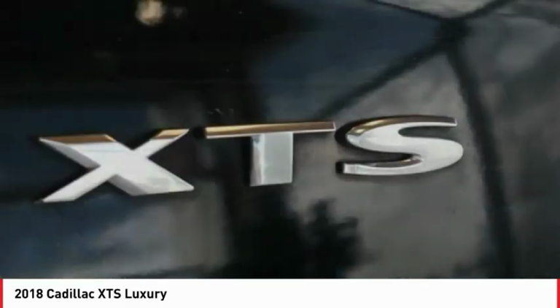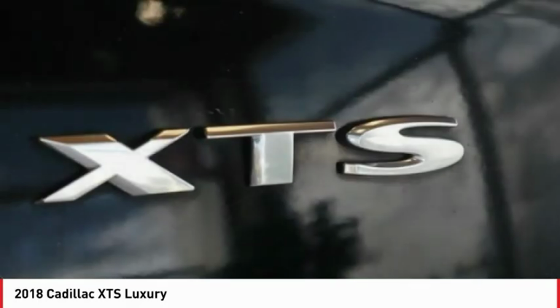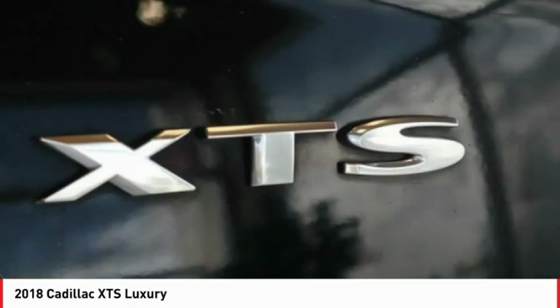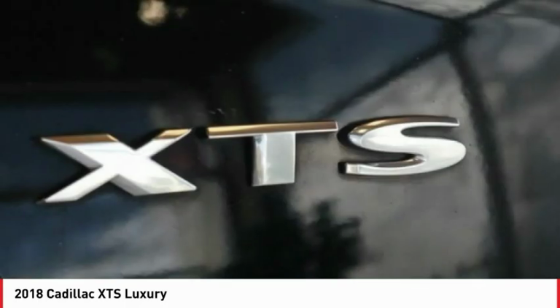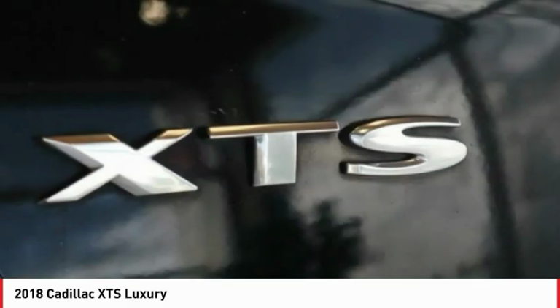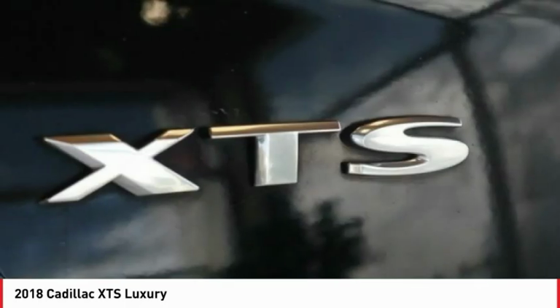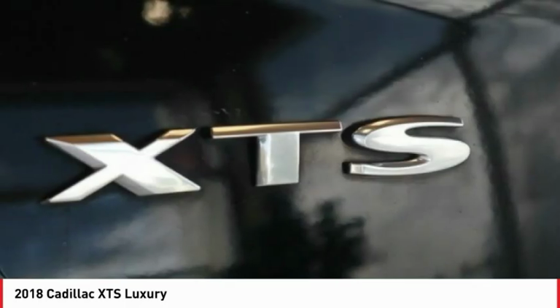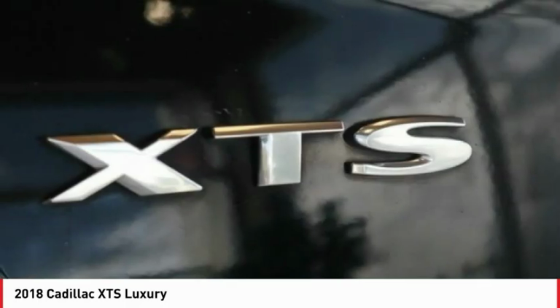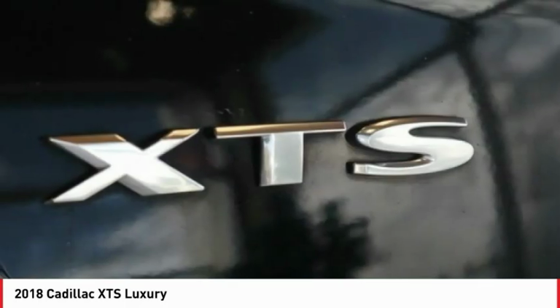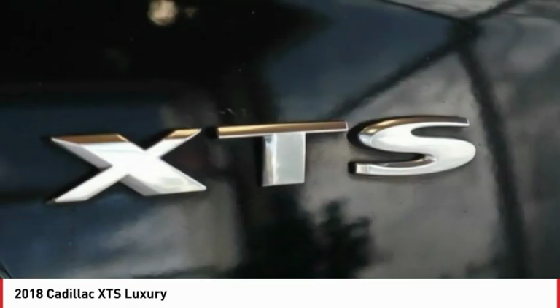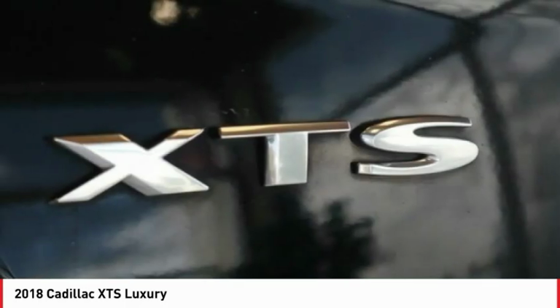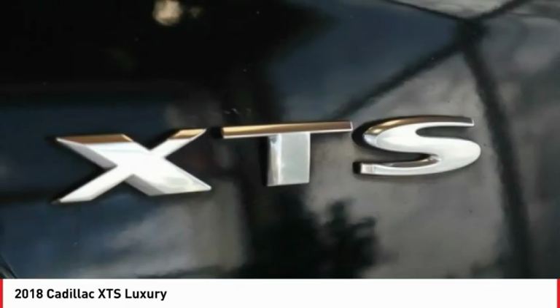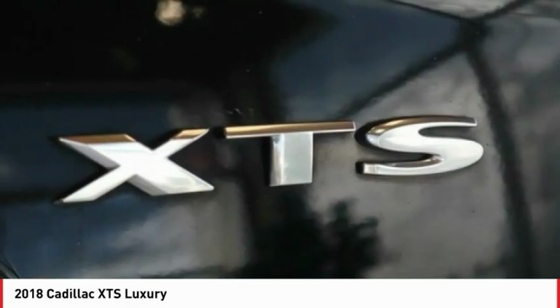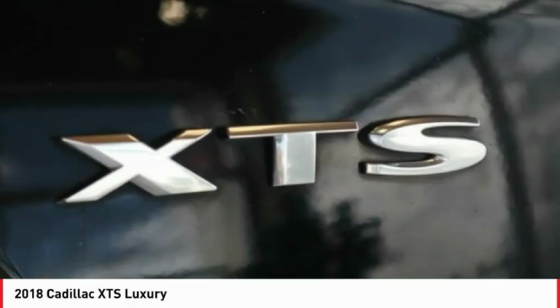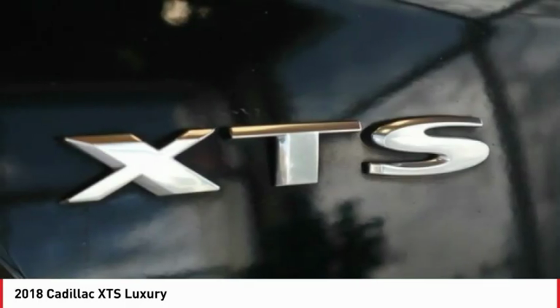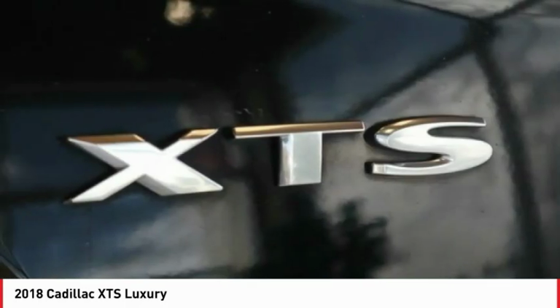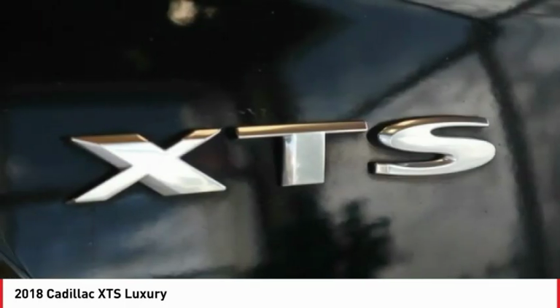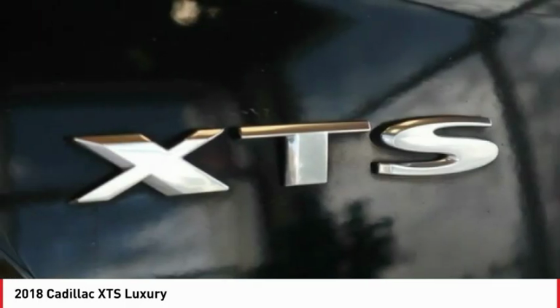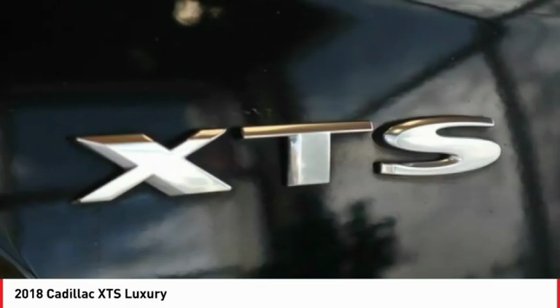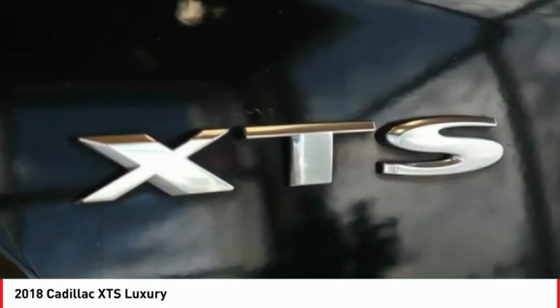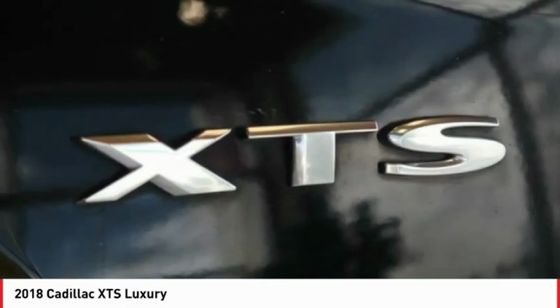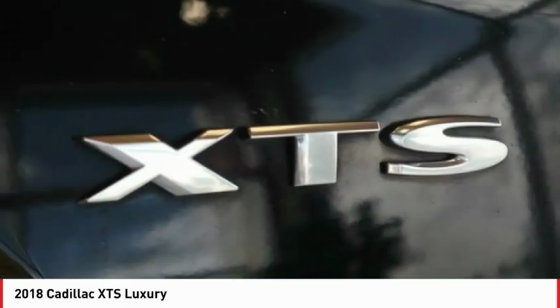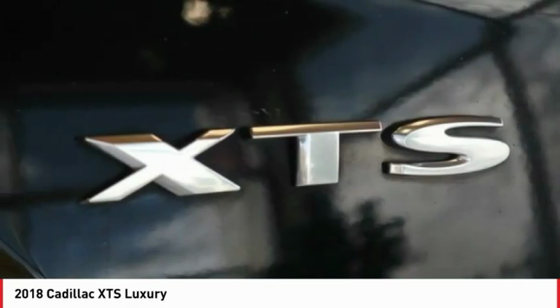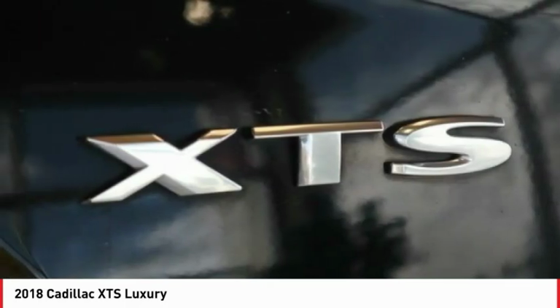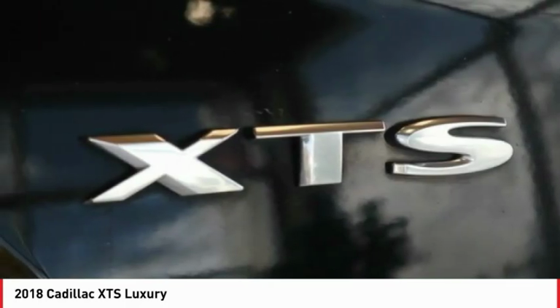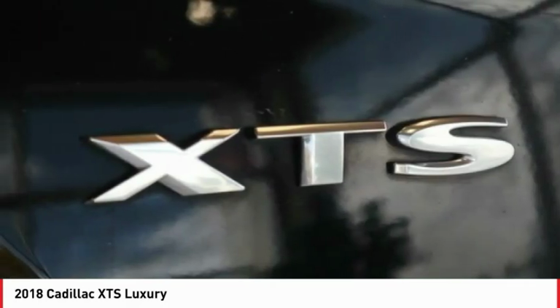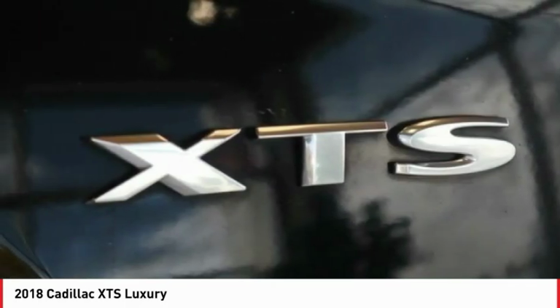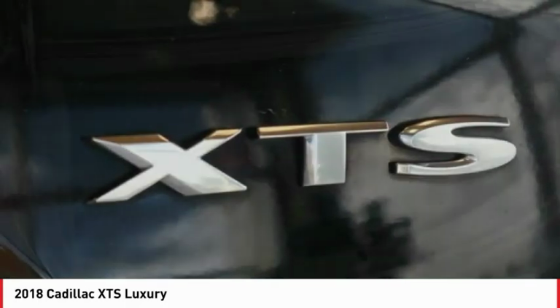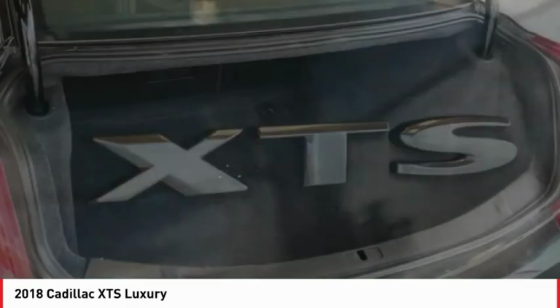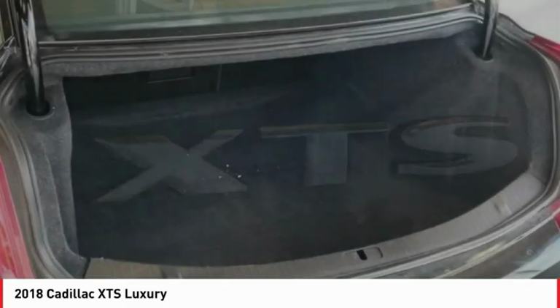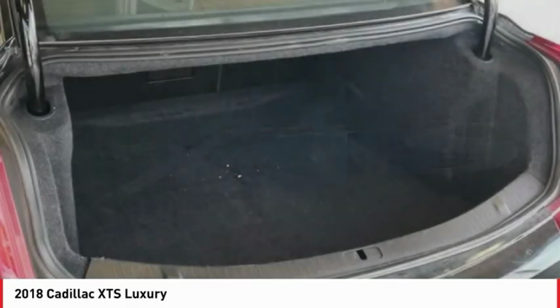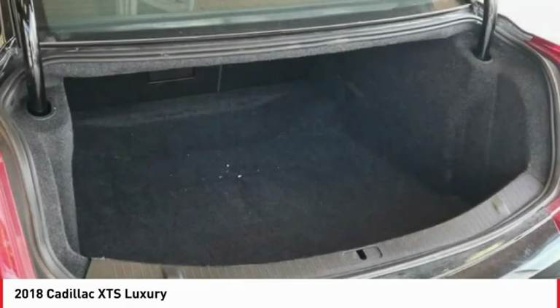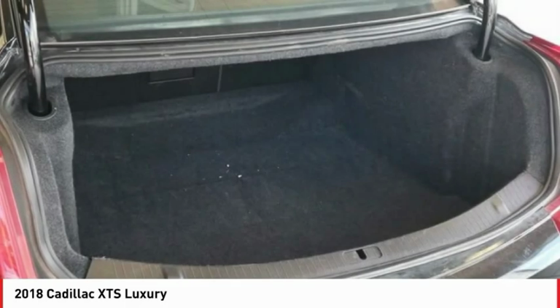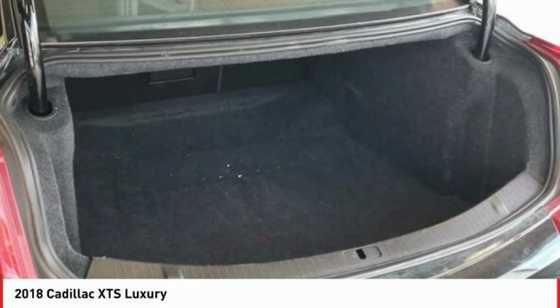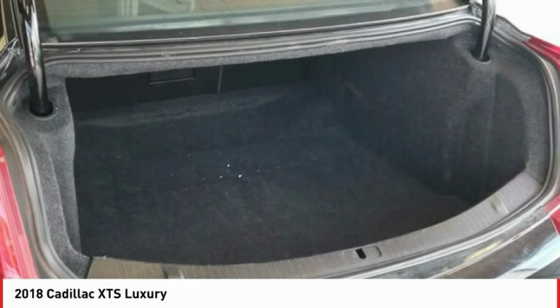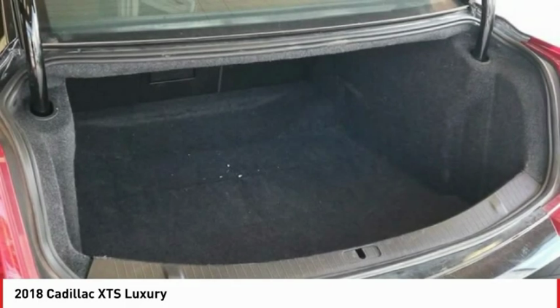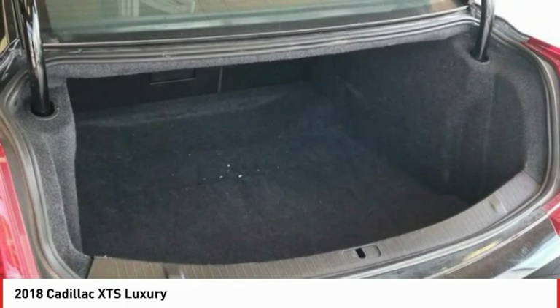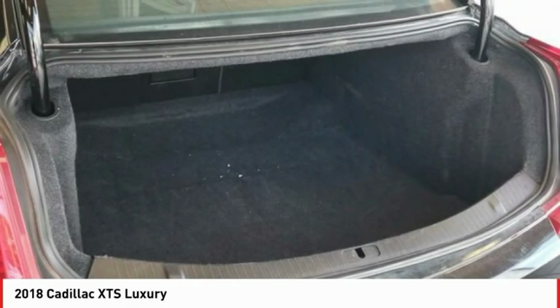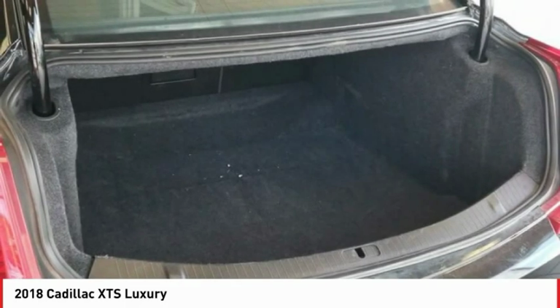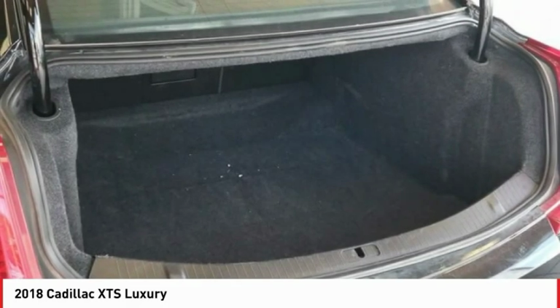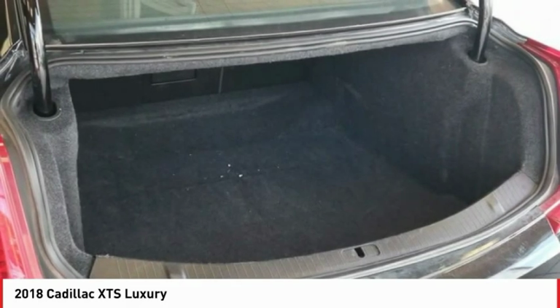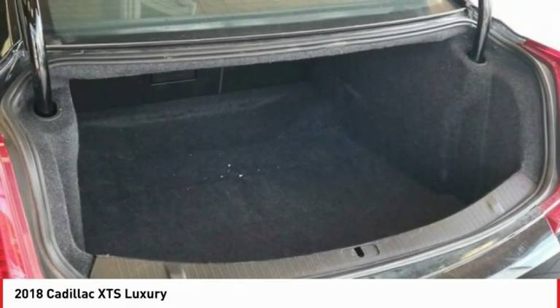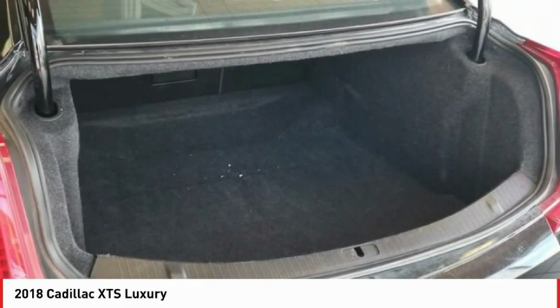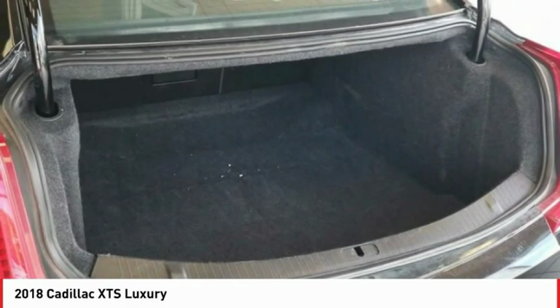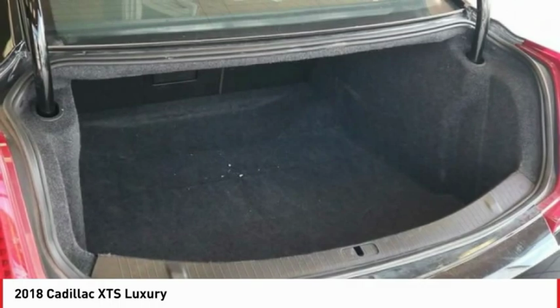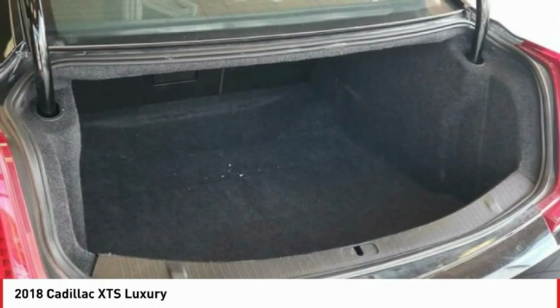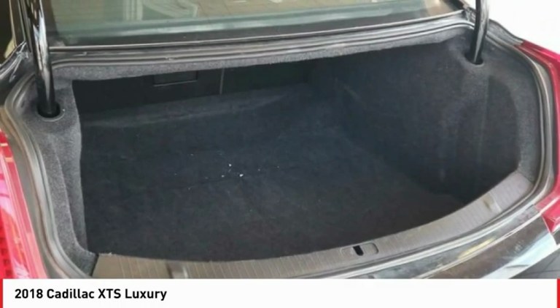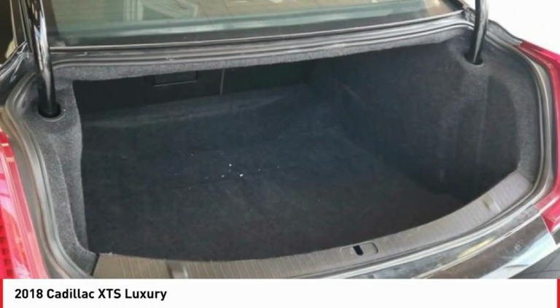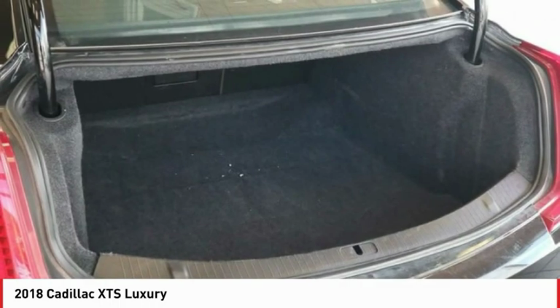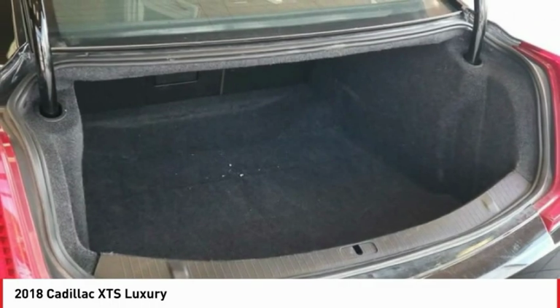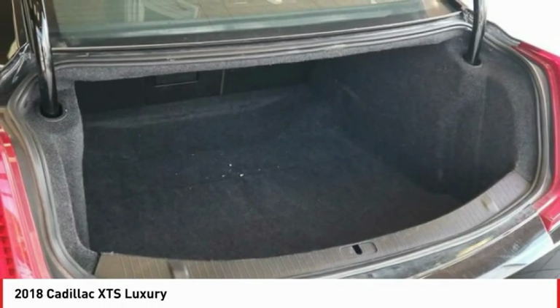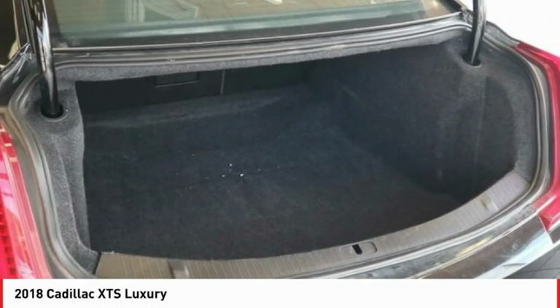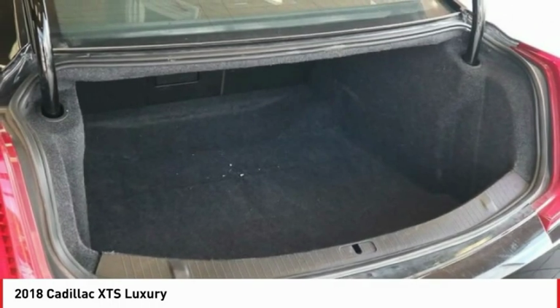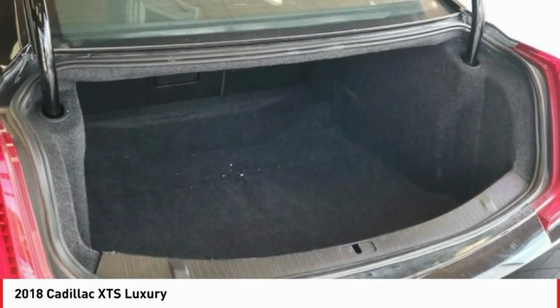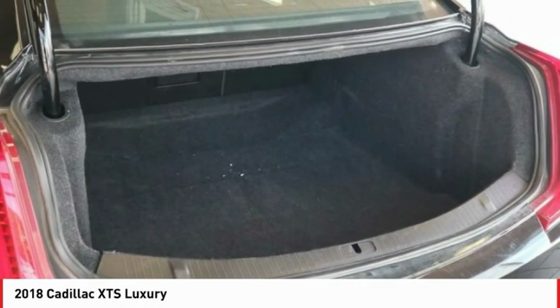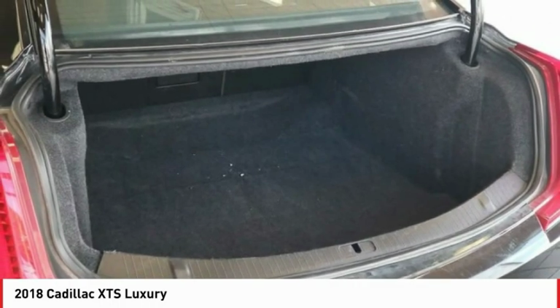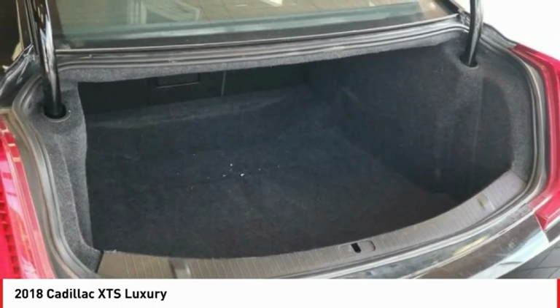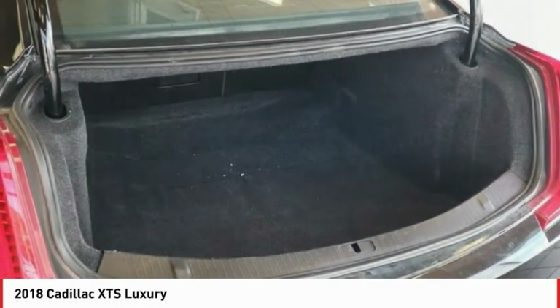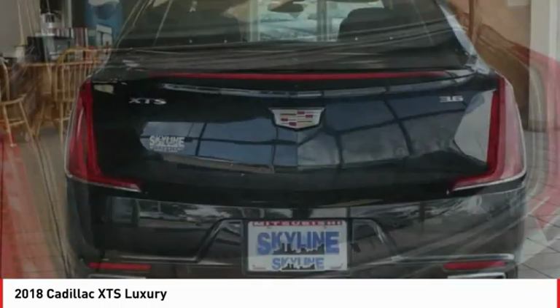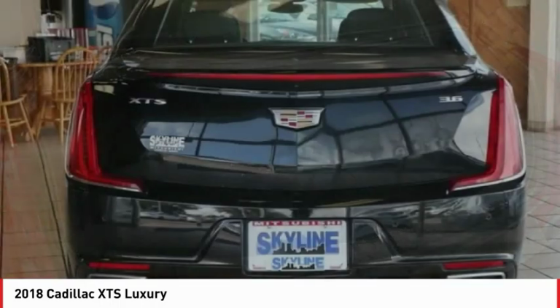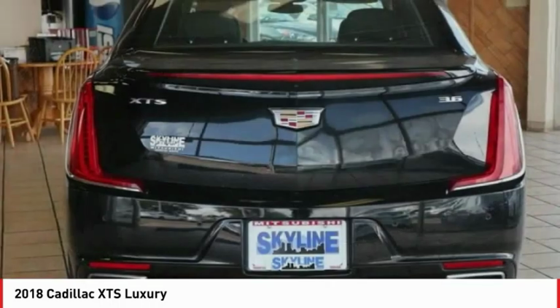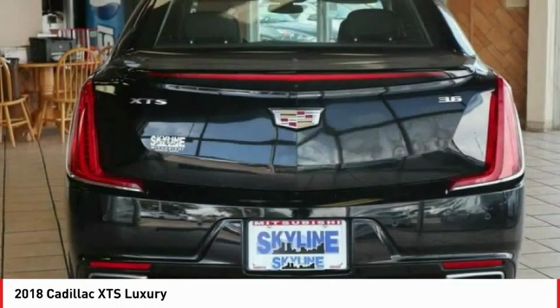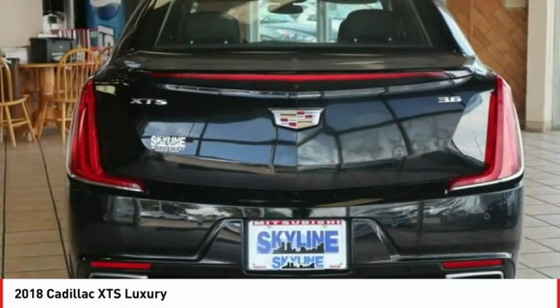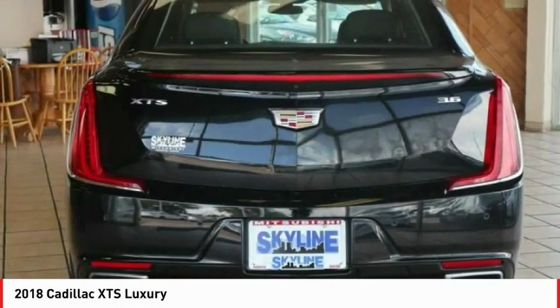Bluetooth, universal remote transmitter, heated steering wheel. Your new ride is just a phone call away.